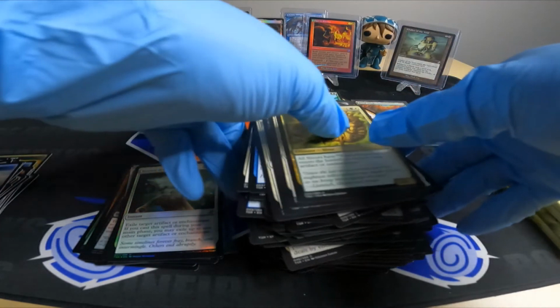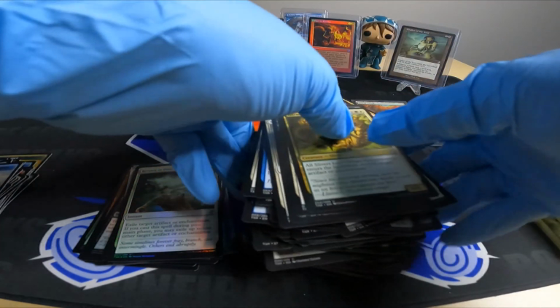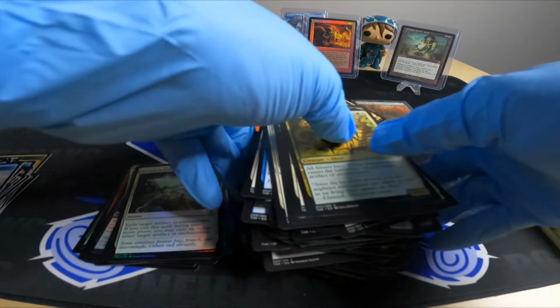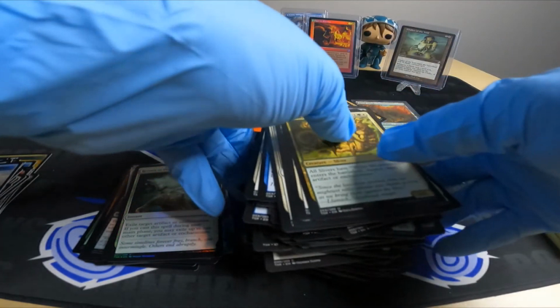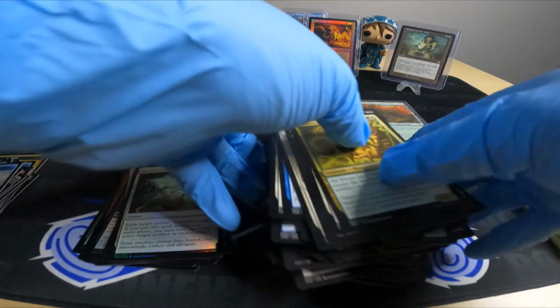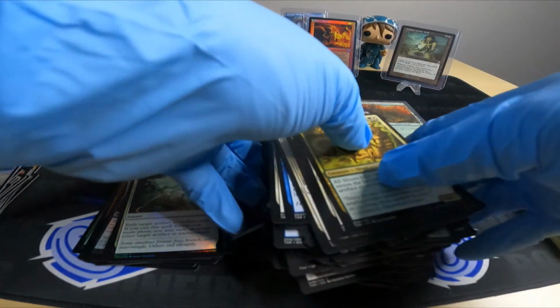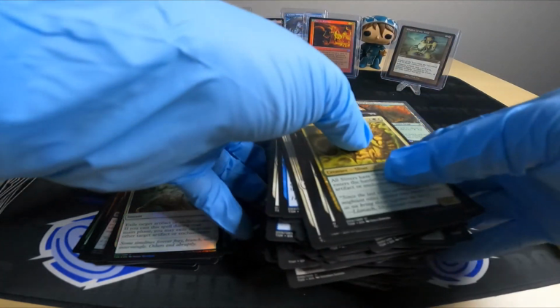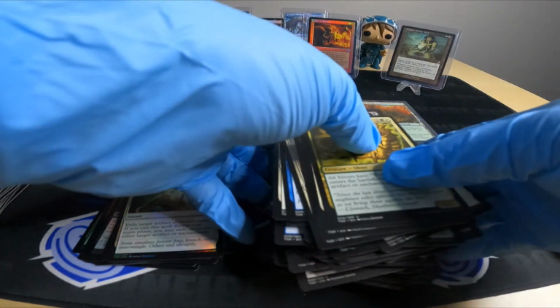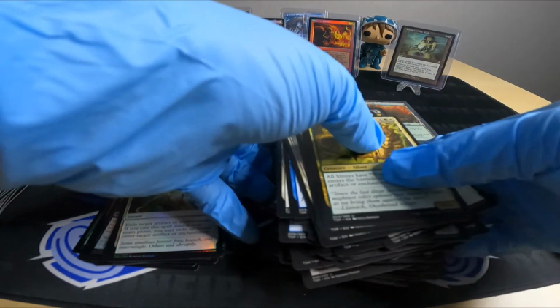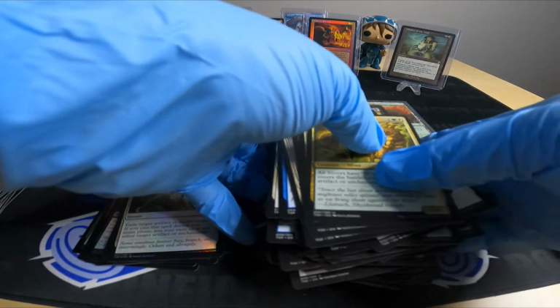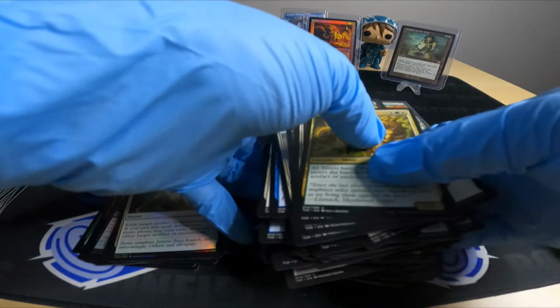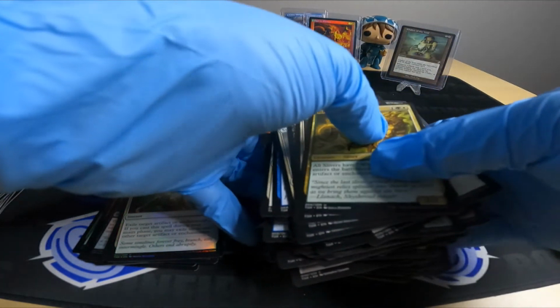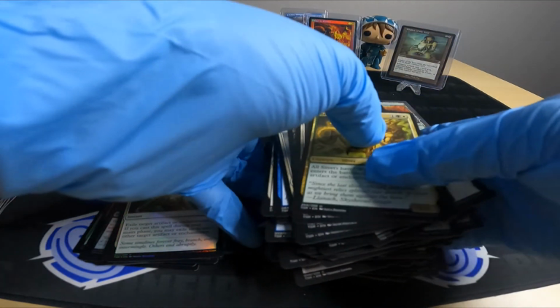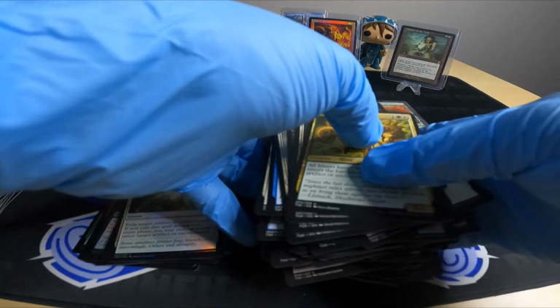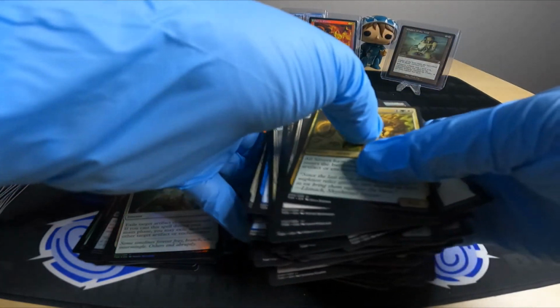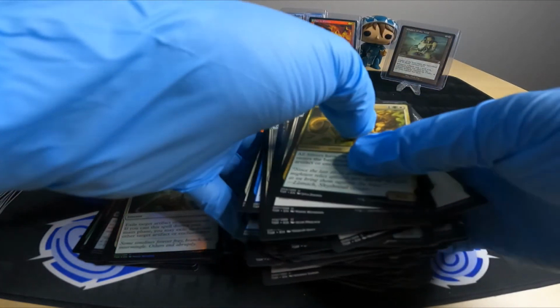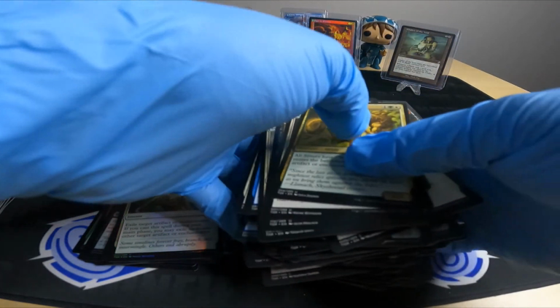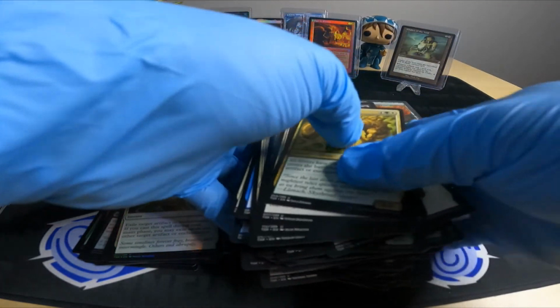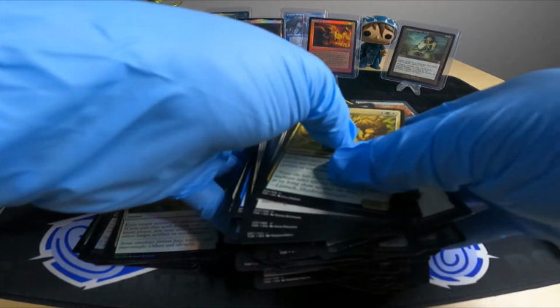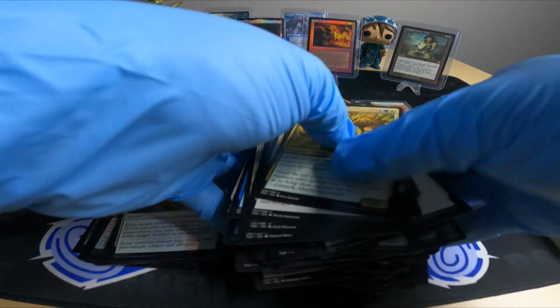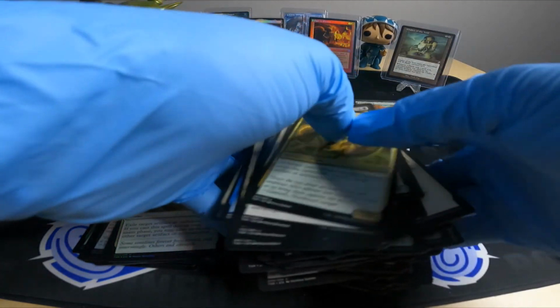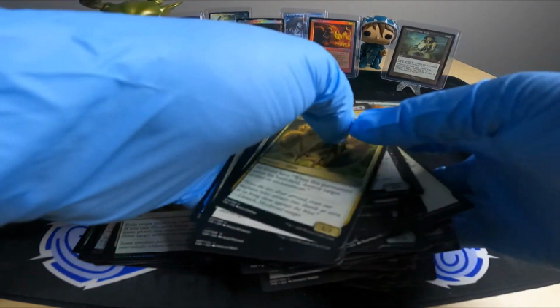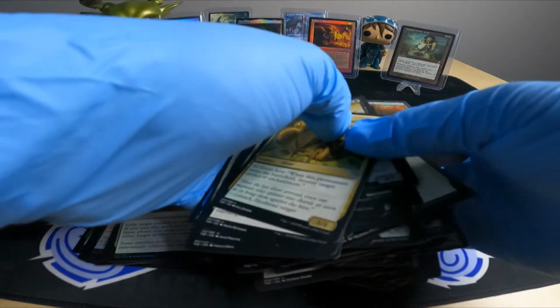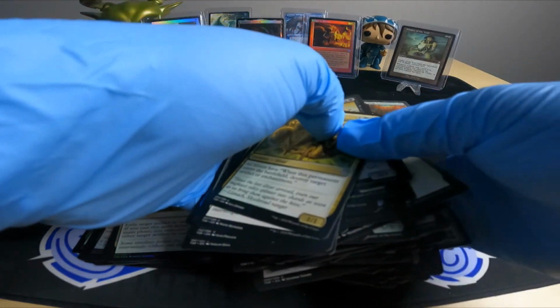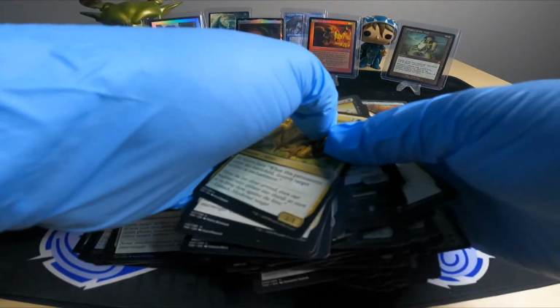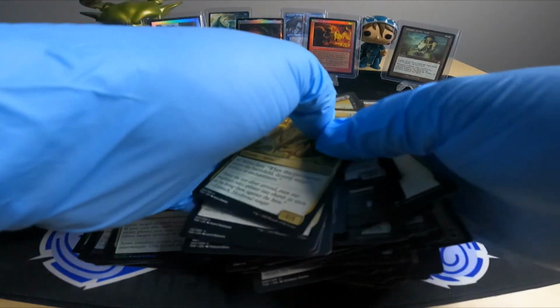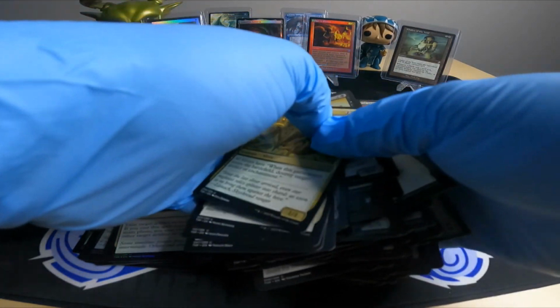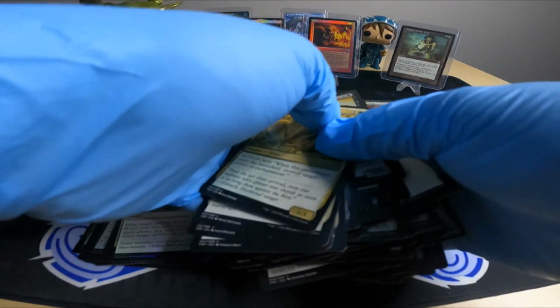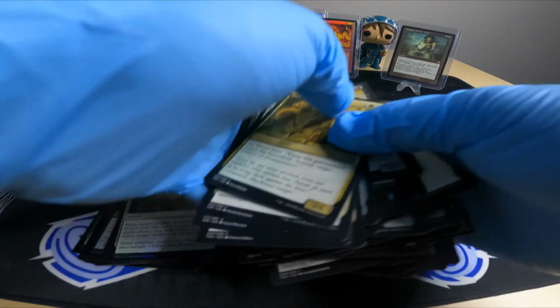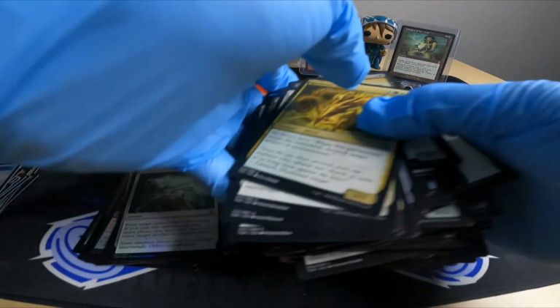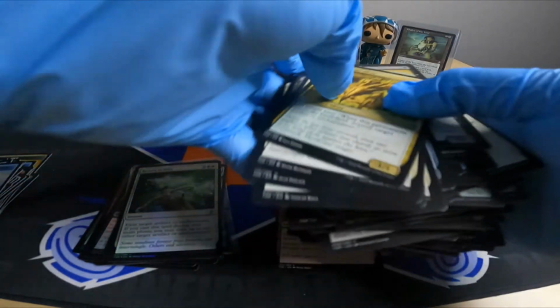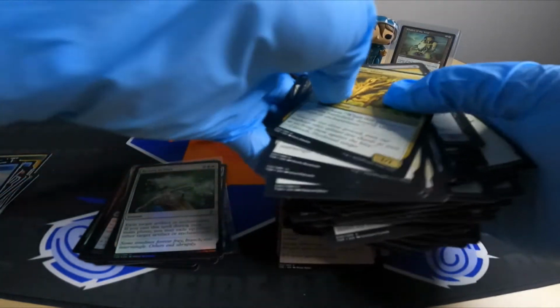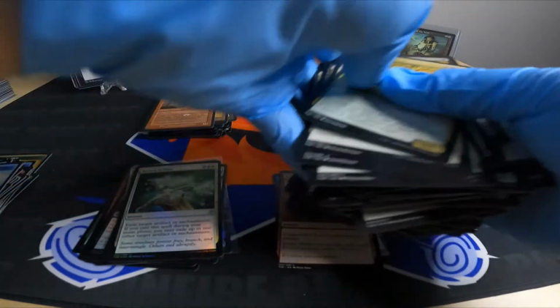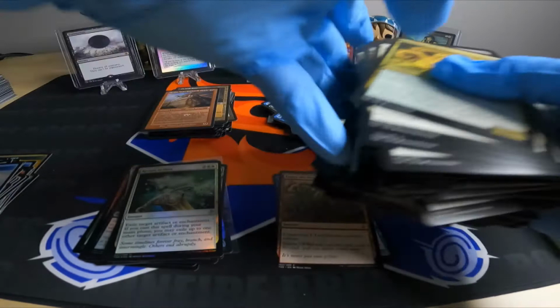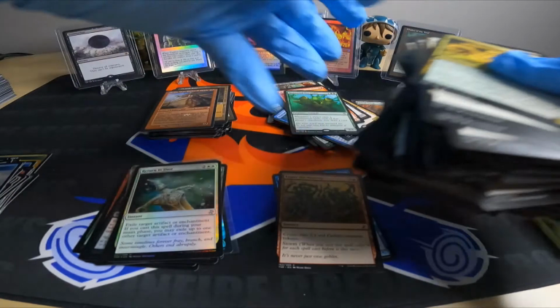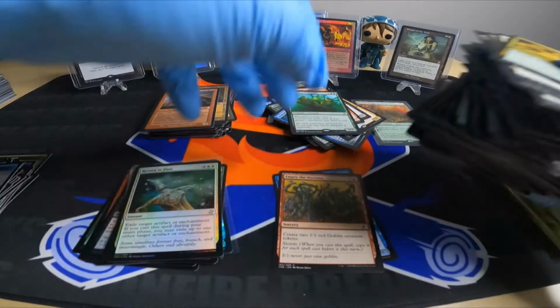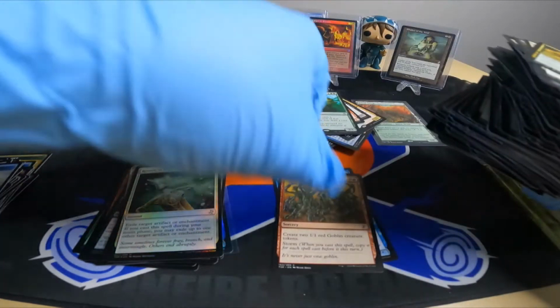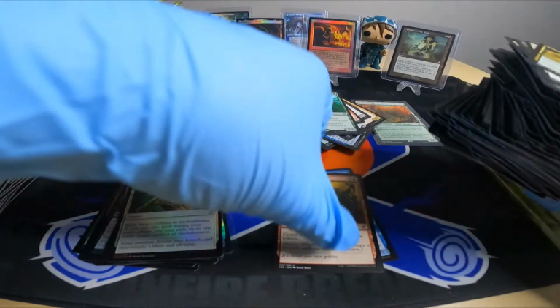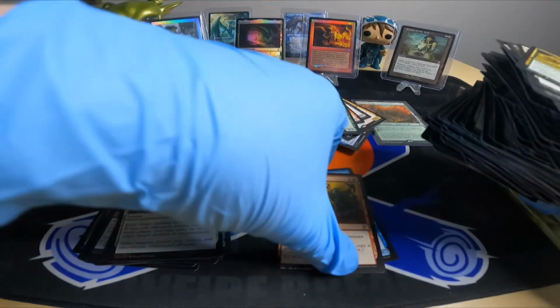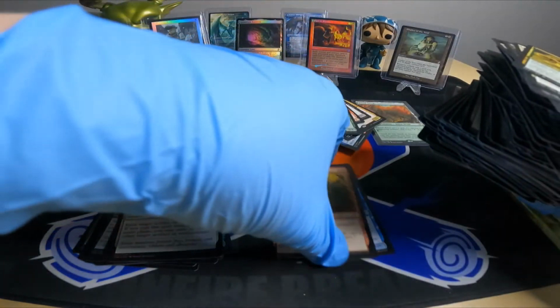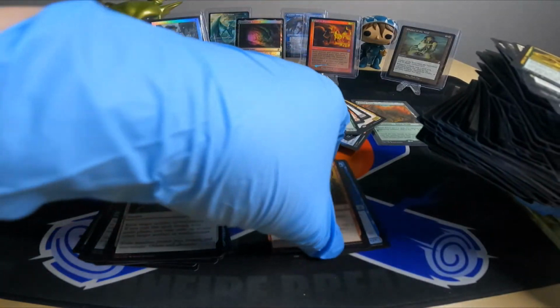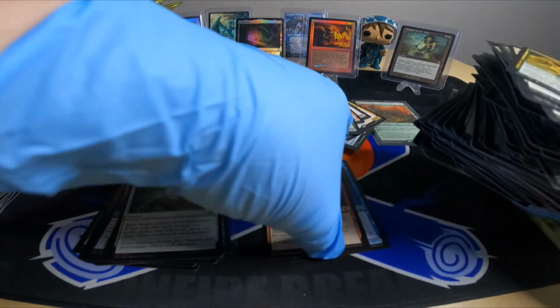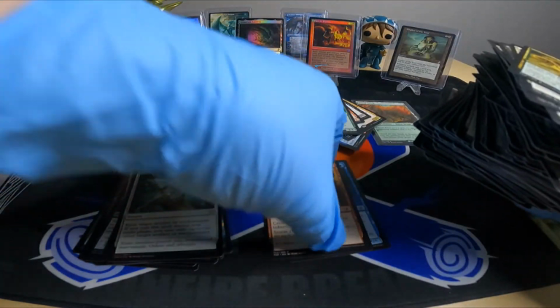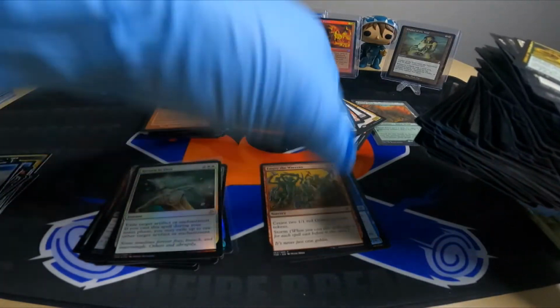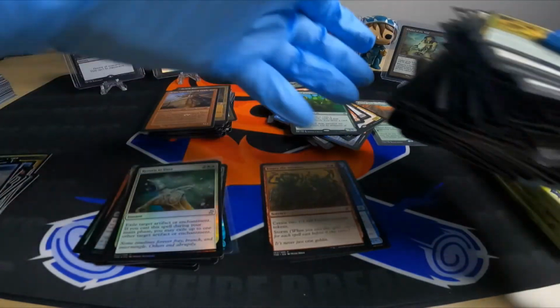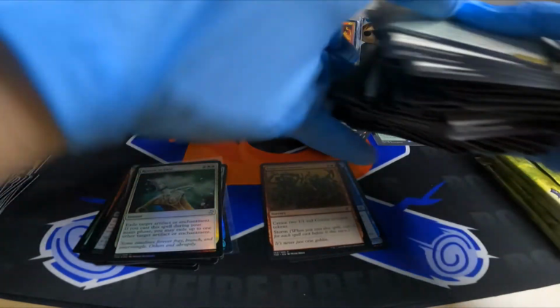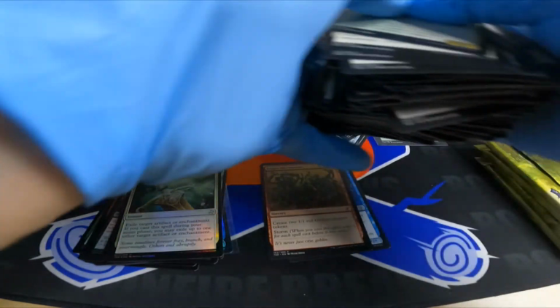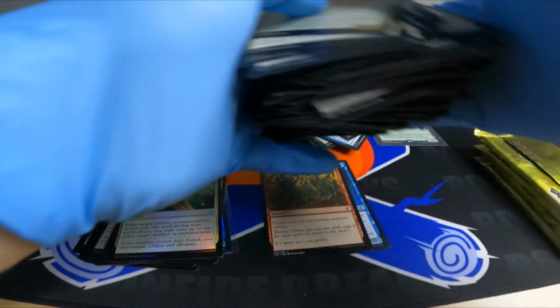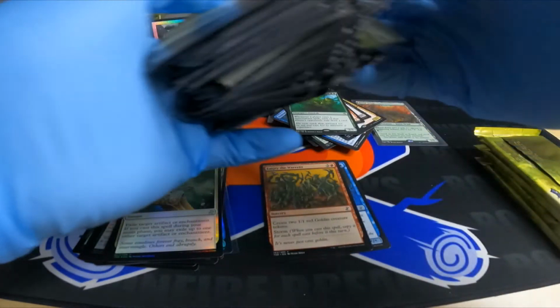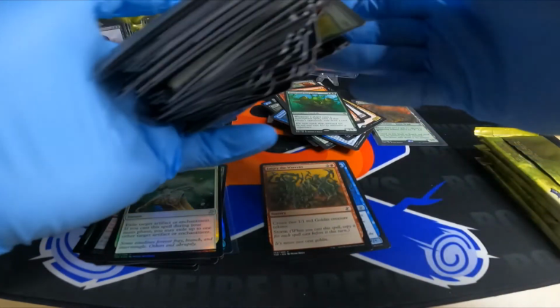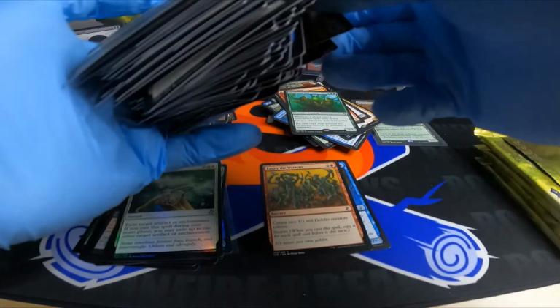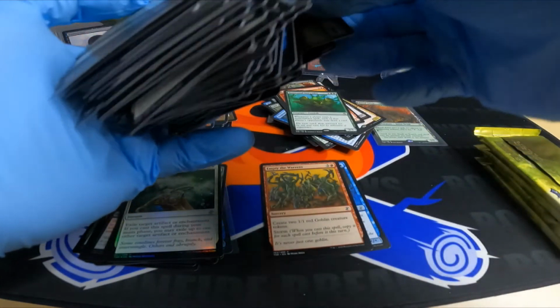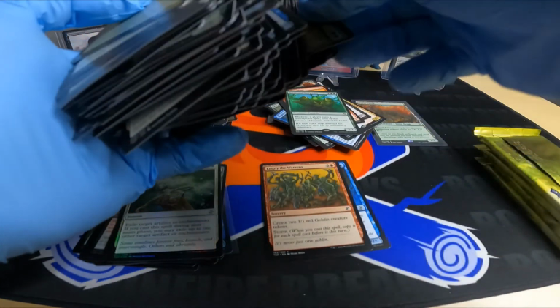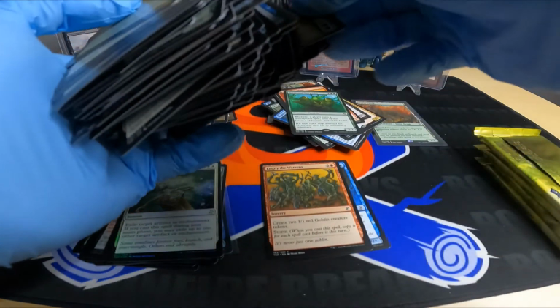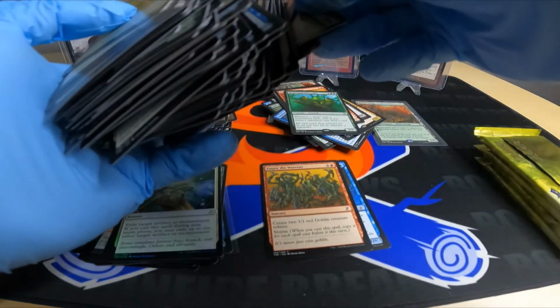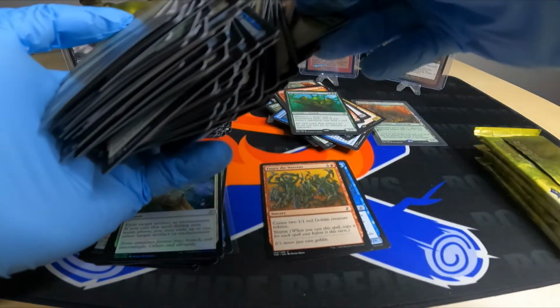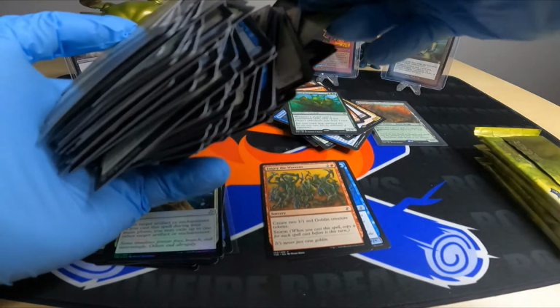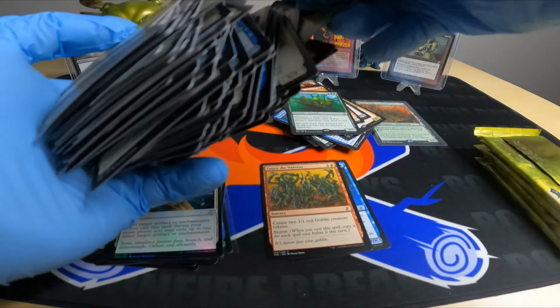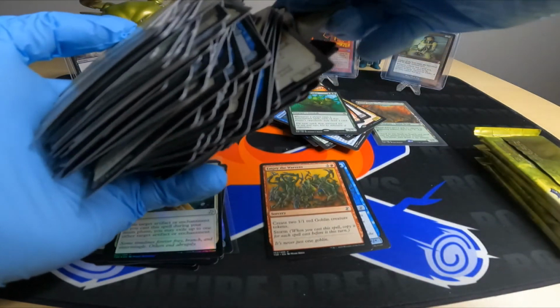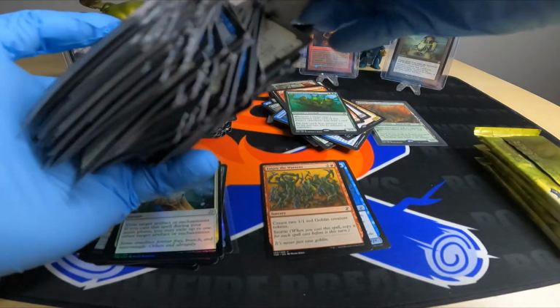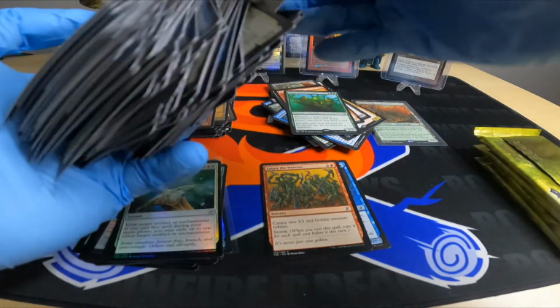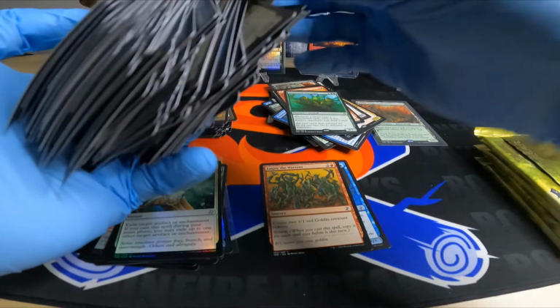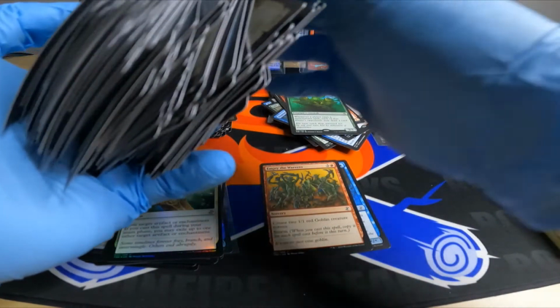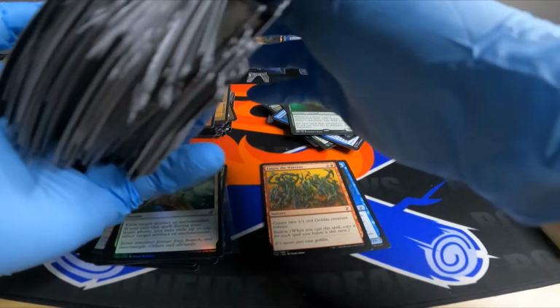Another Return to Dust. Harmonic Sliver. Heartwood Storyteller — whenever a player casts a non-creature spell, each of that player's opponents may draw a card. That's pretty sweet, haven't seen that one before. And Alesha, Who Smiles at Death. Cool. Gotta move this a little bit, hopefully I don't drop it like last time.